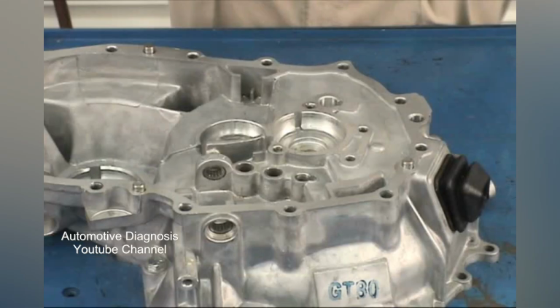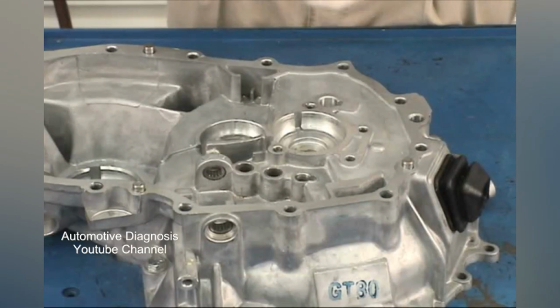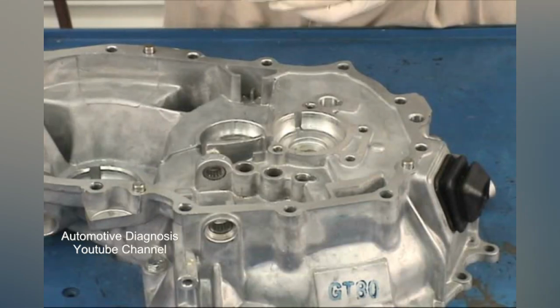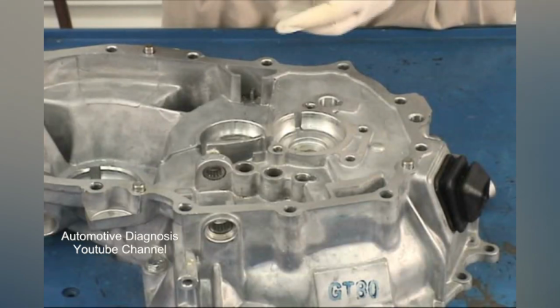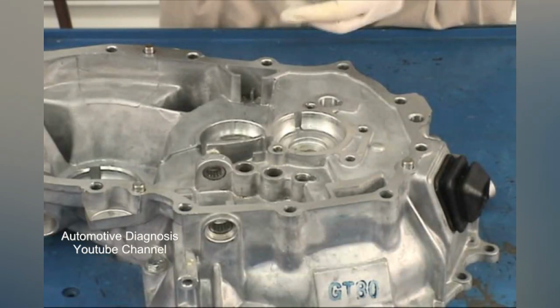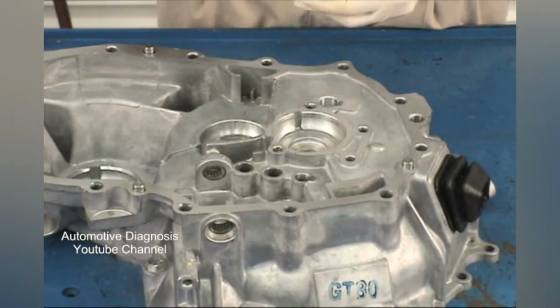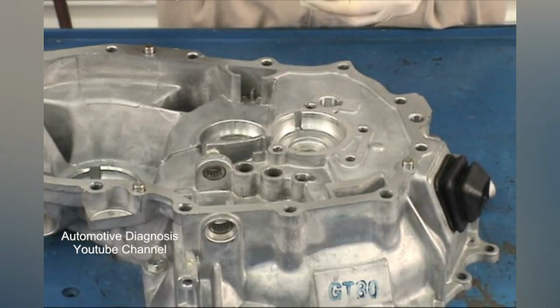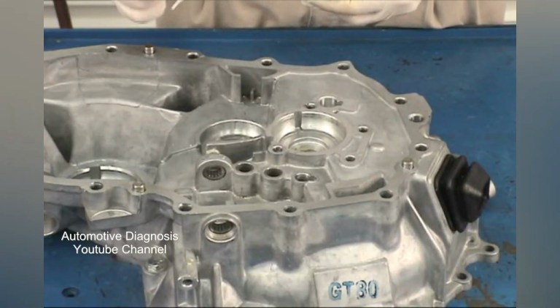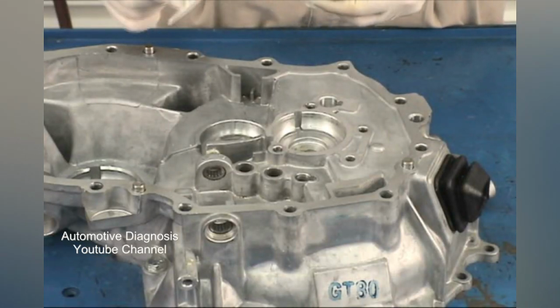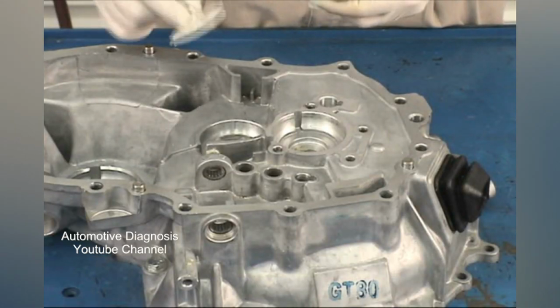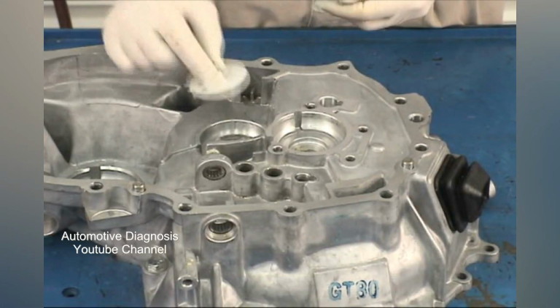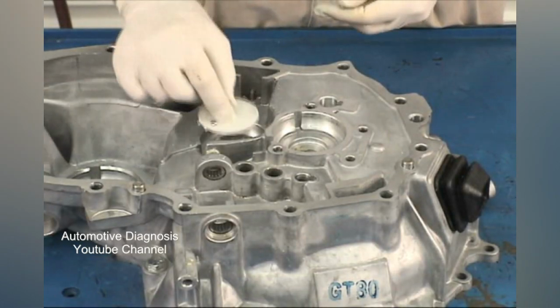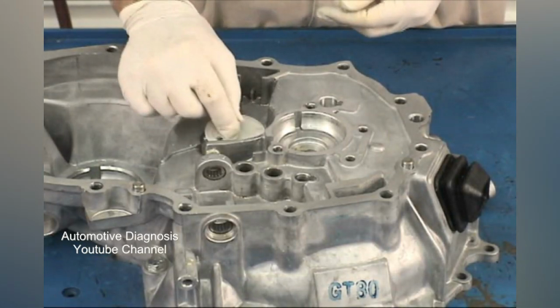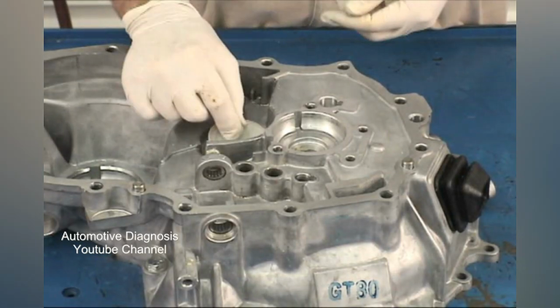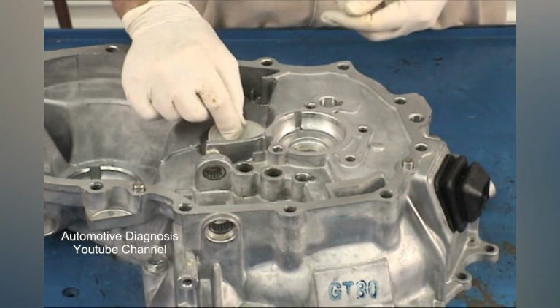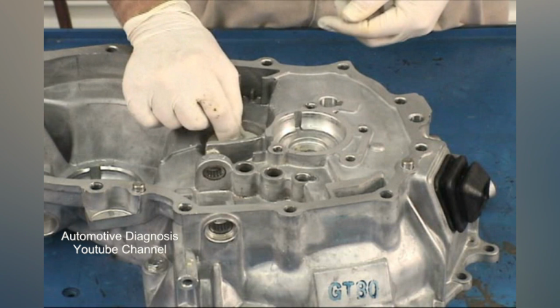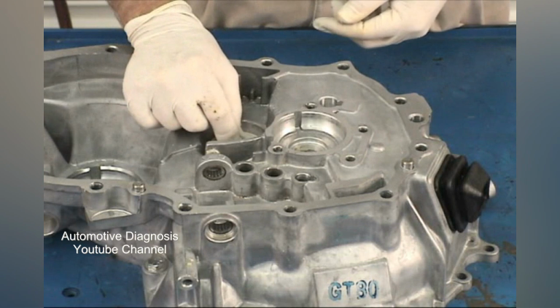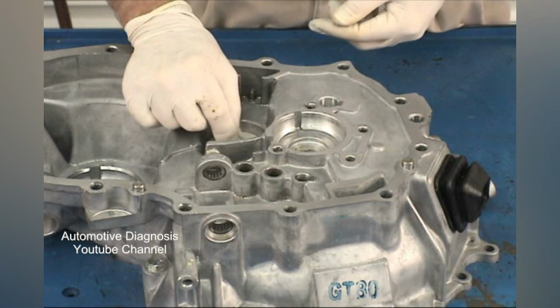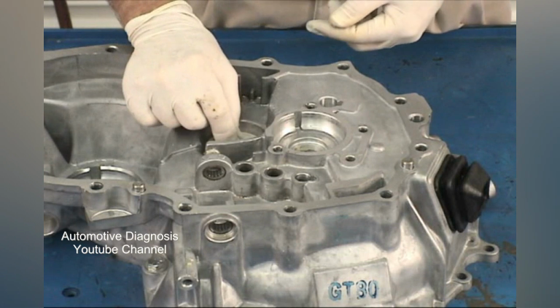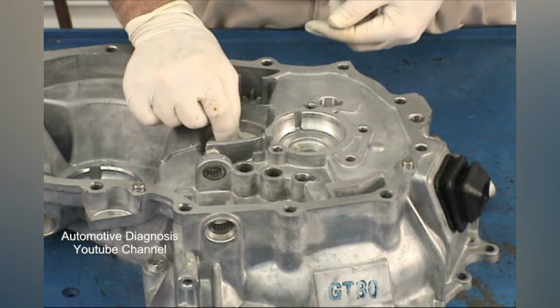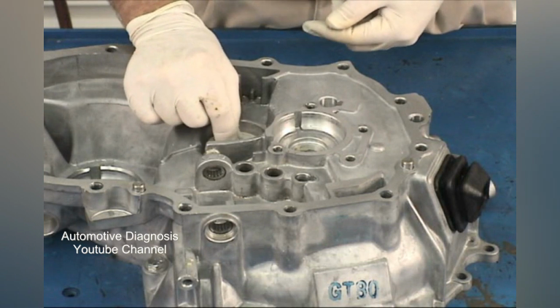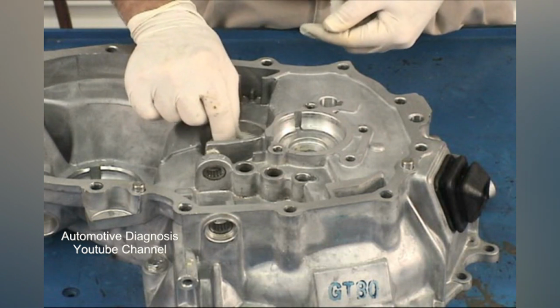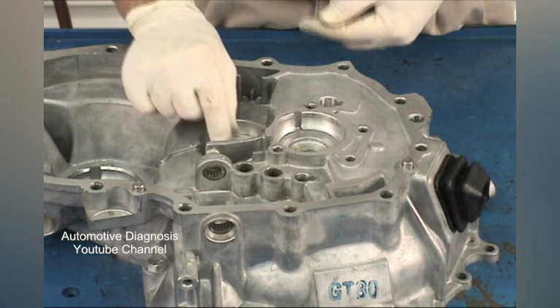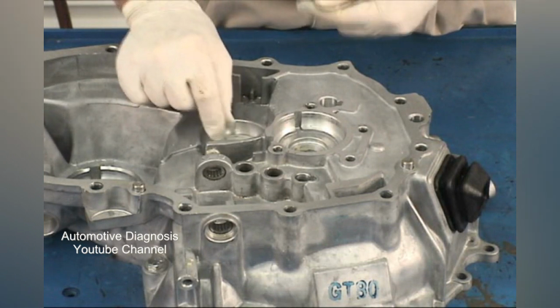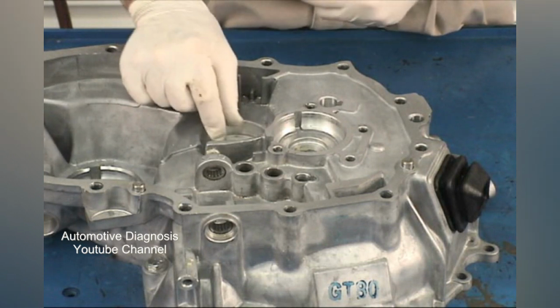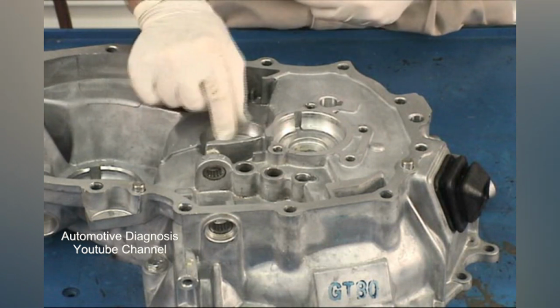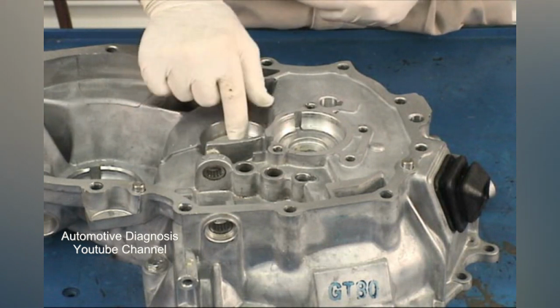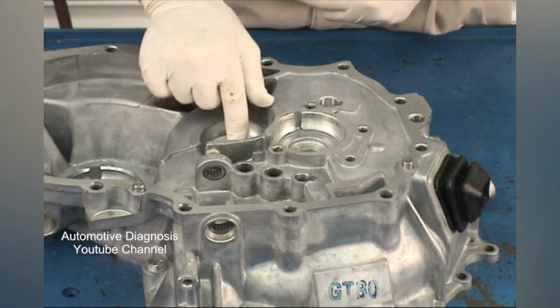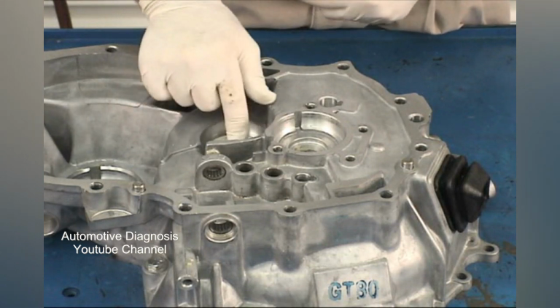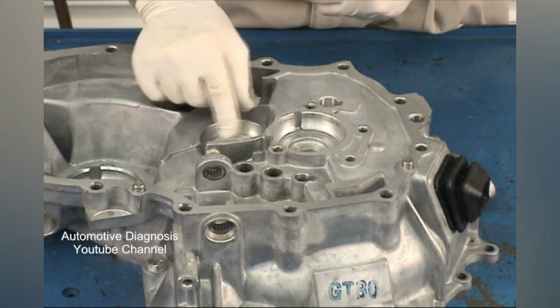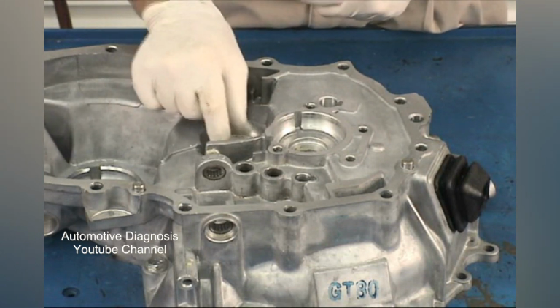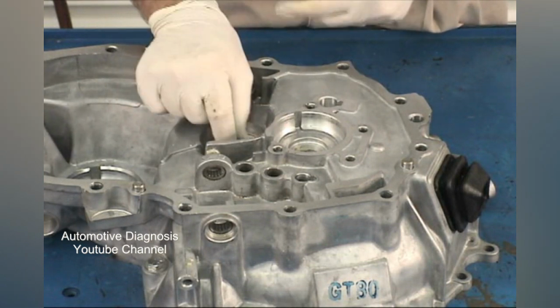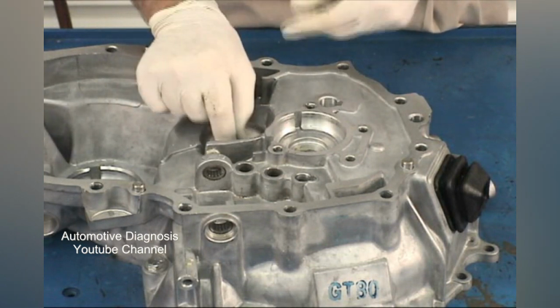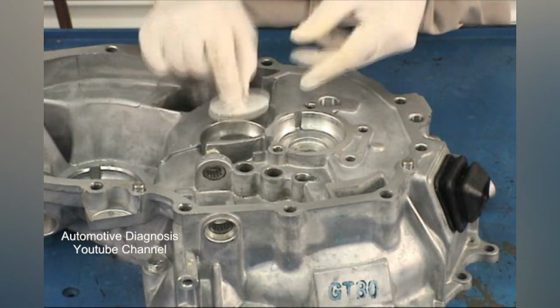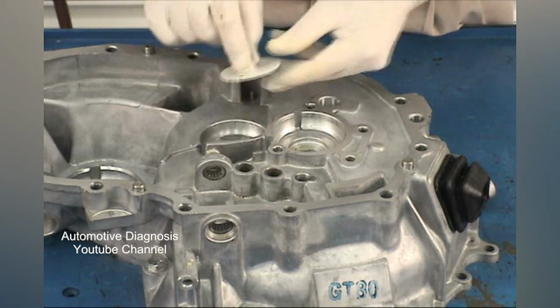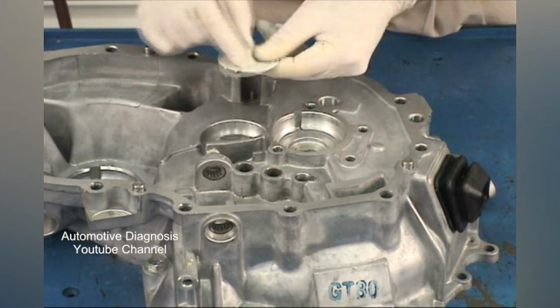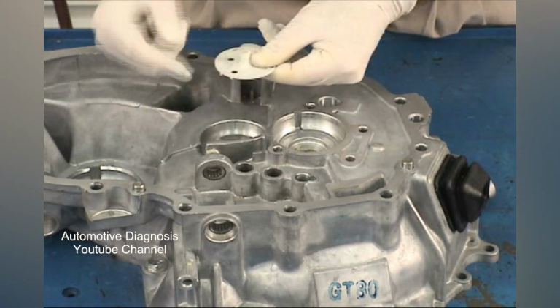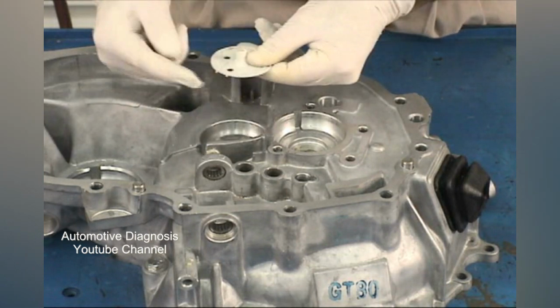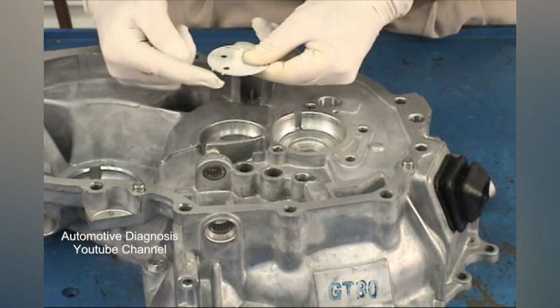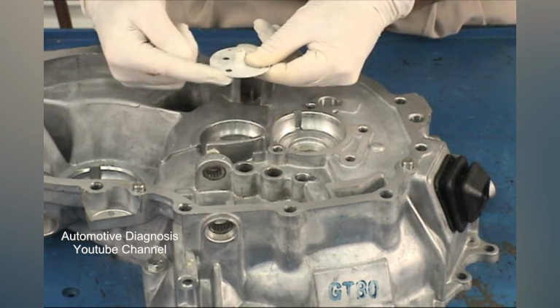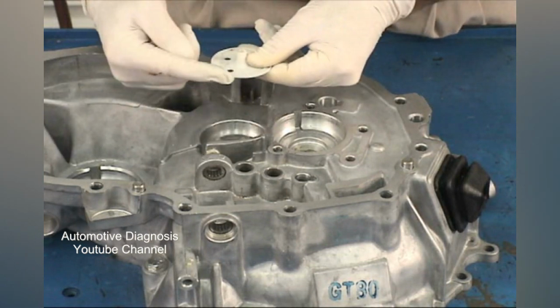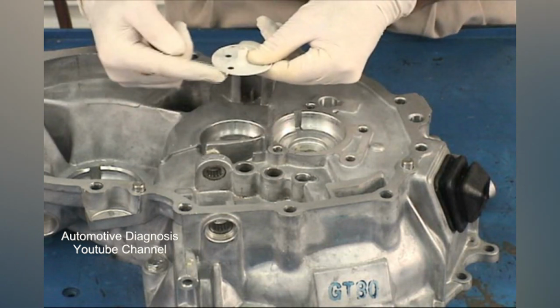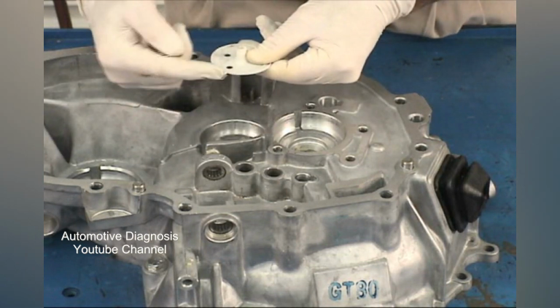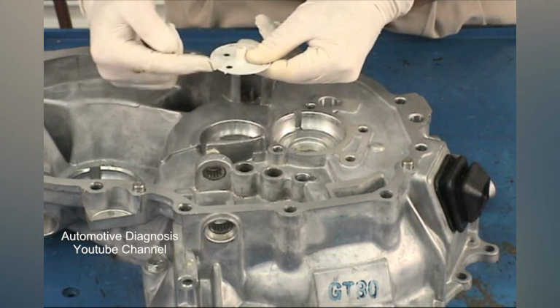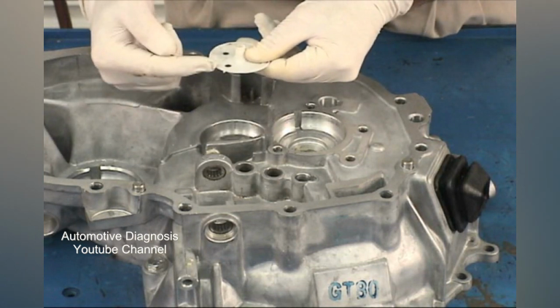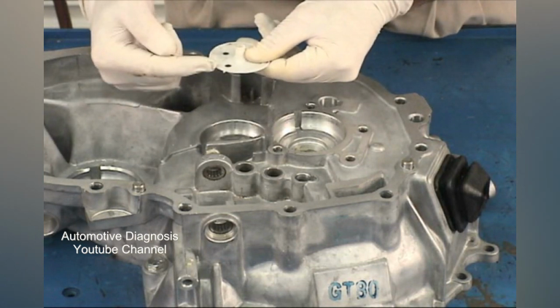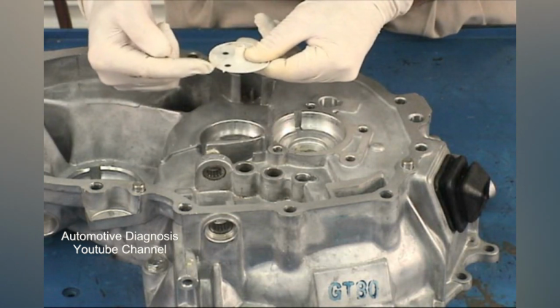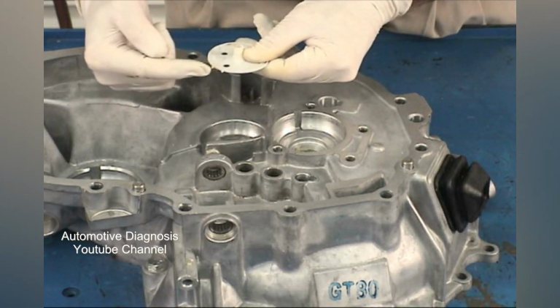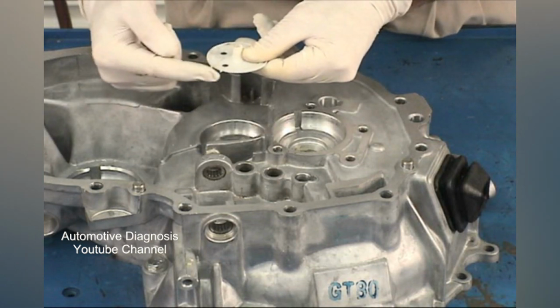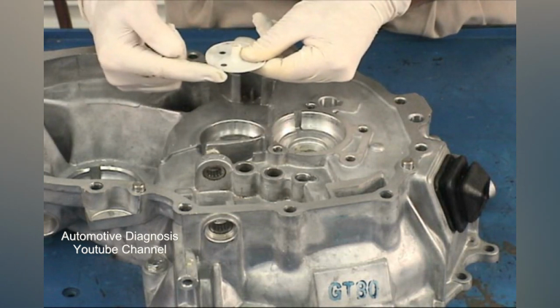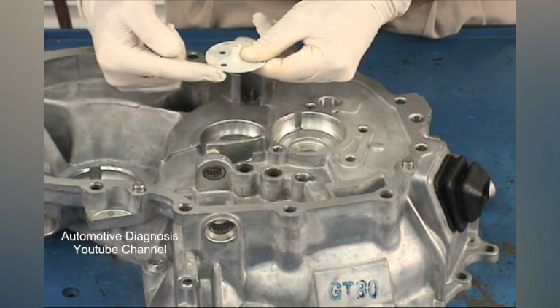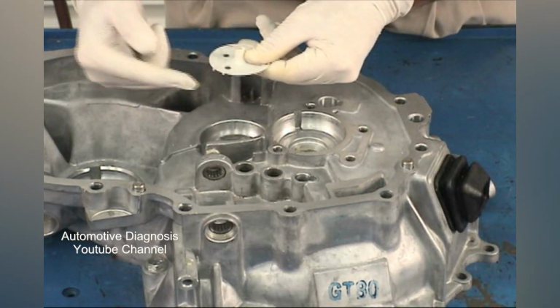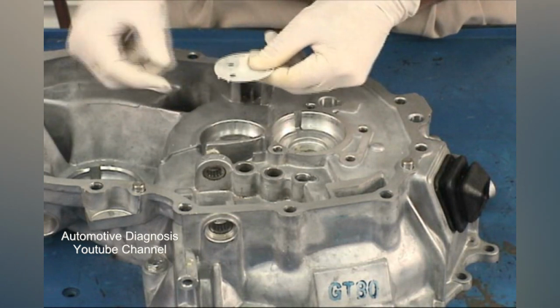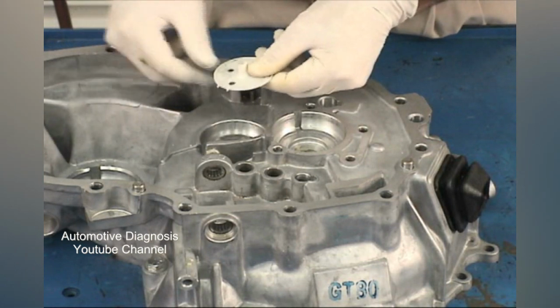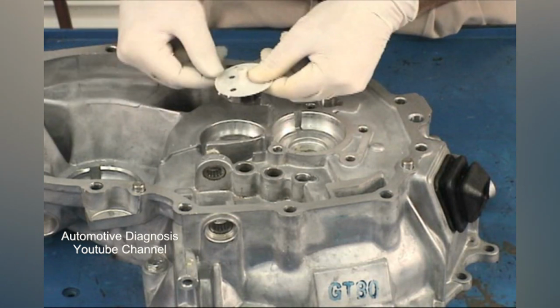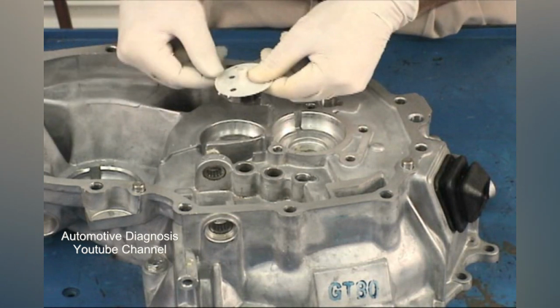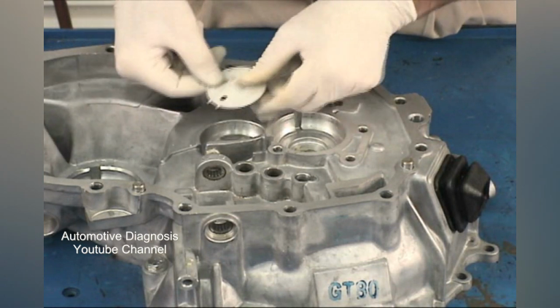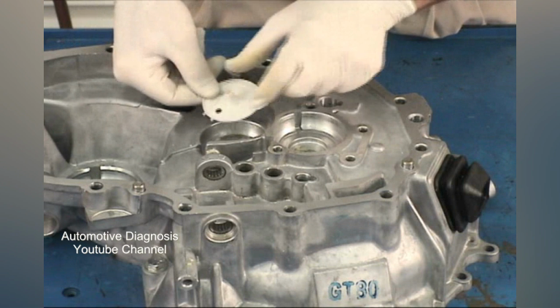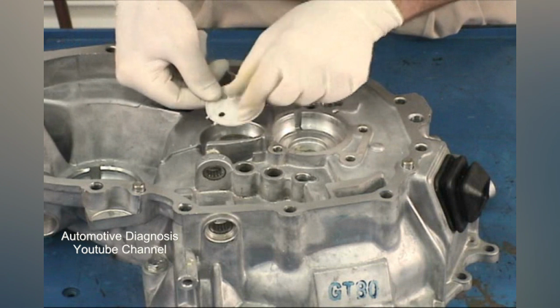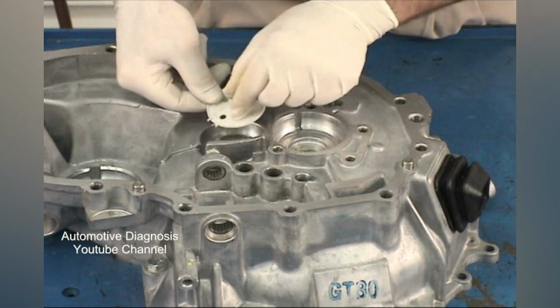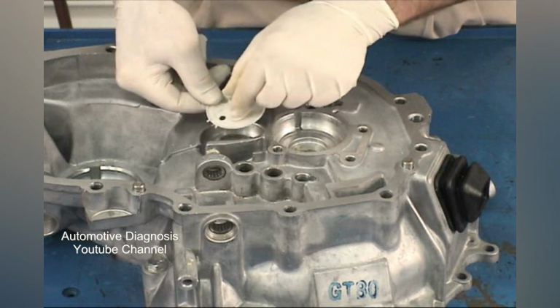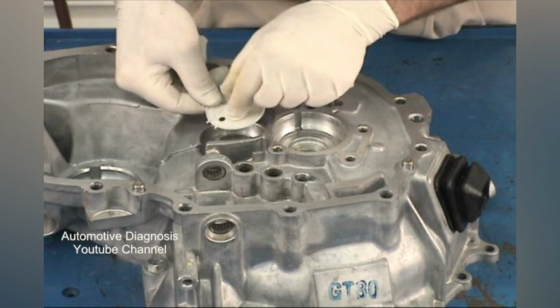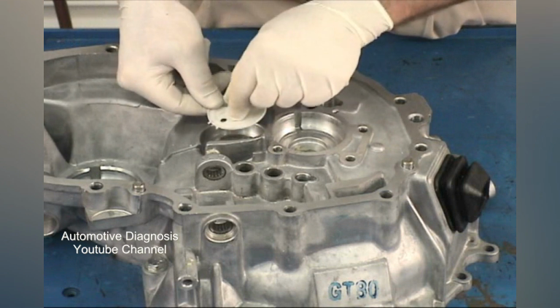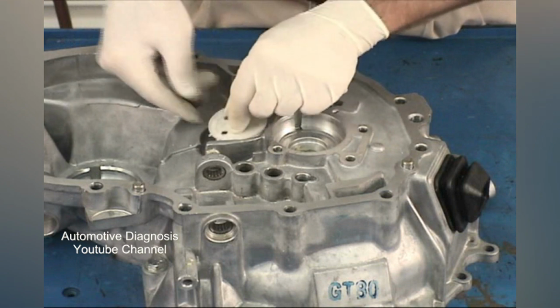Begin the reassembly process by placing the oil guide in its recess. Make sure you fit the two tabs into the oil groove.